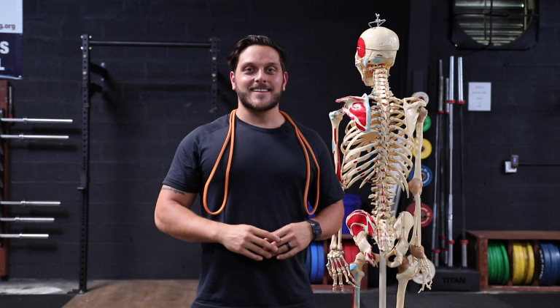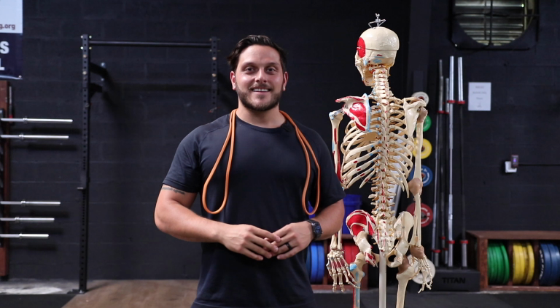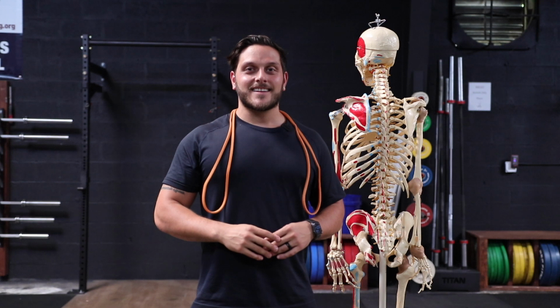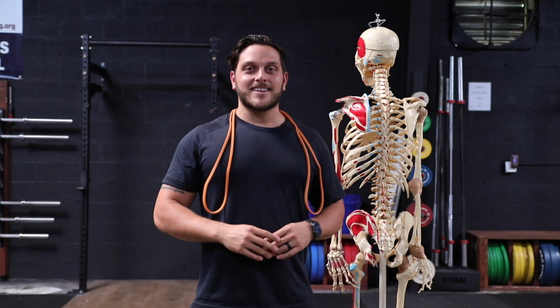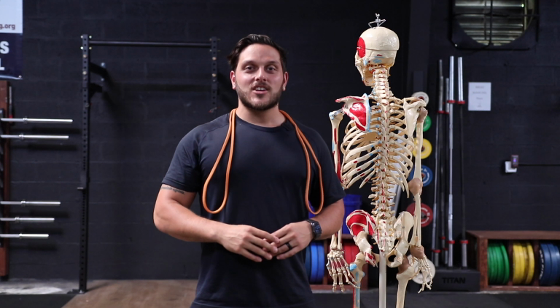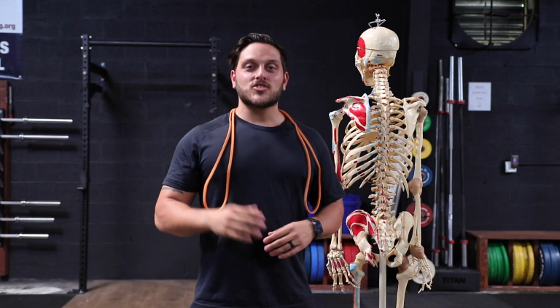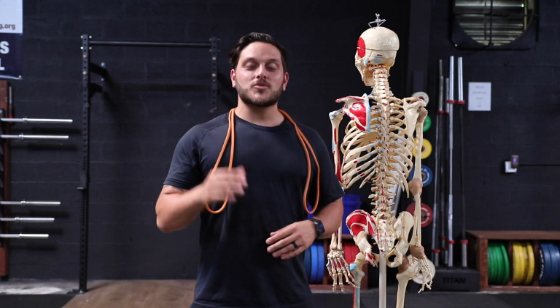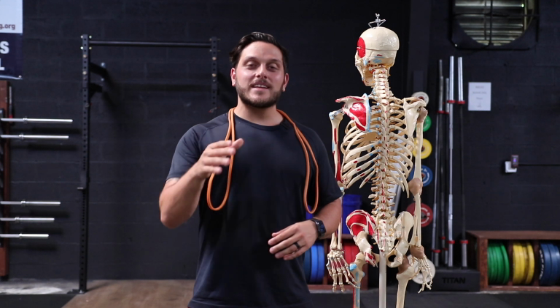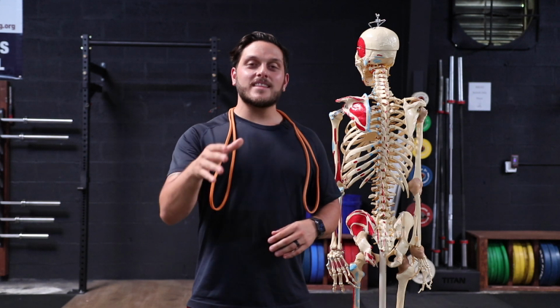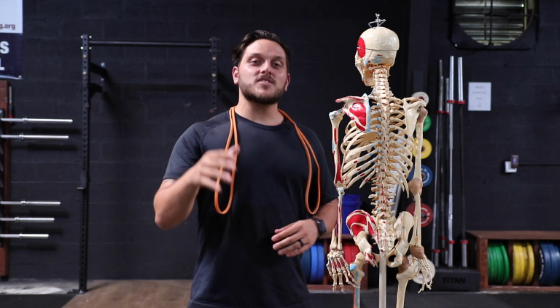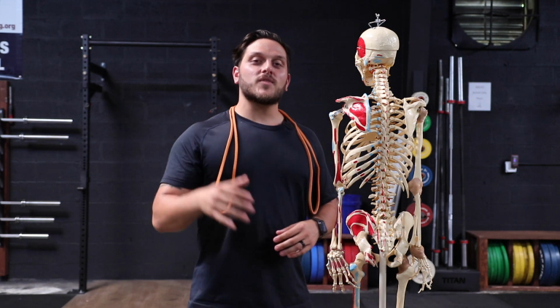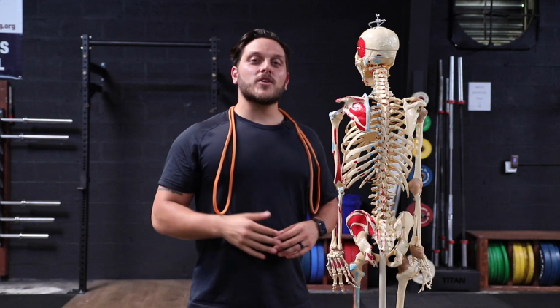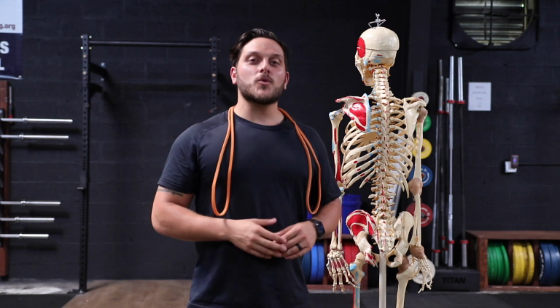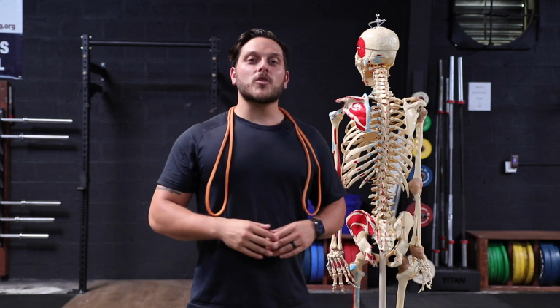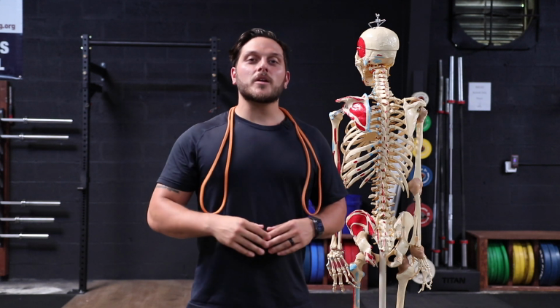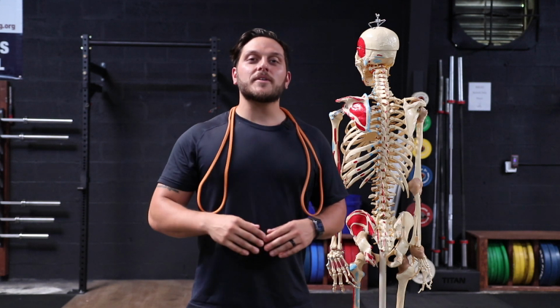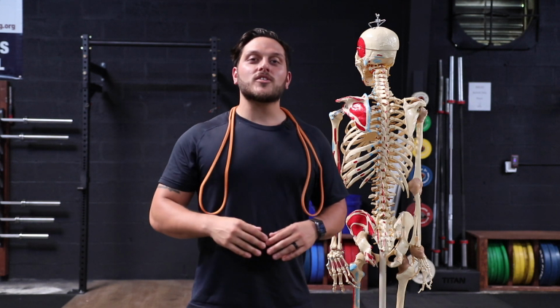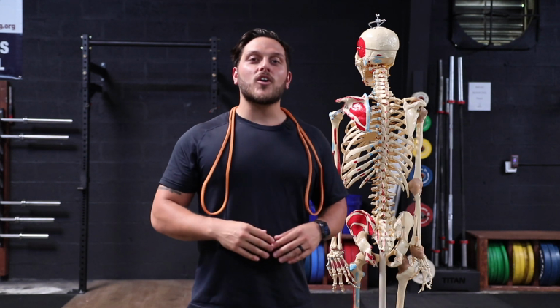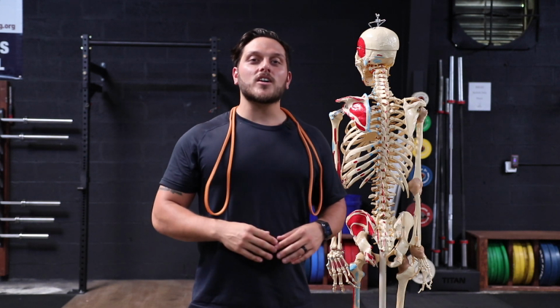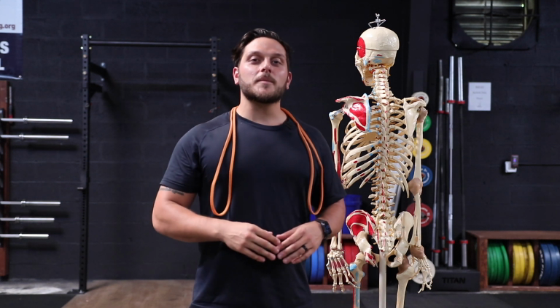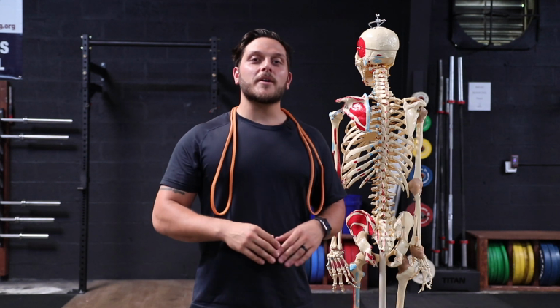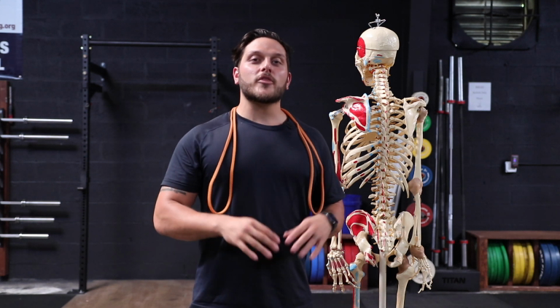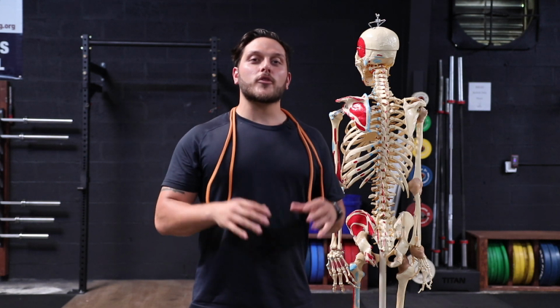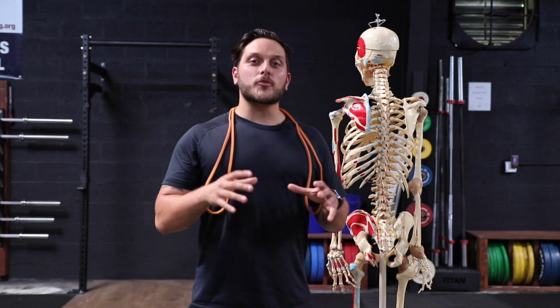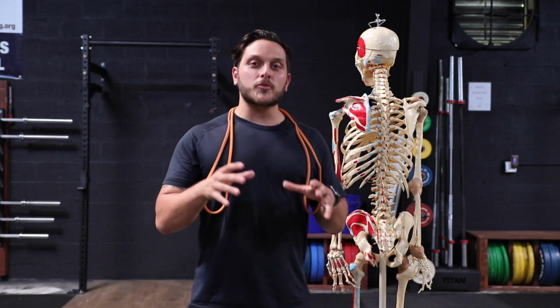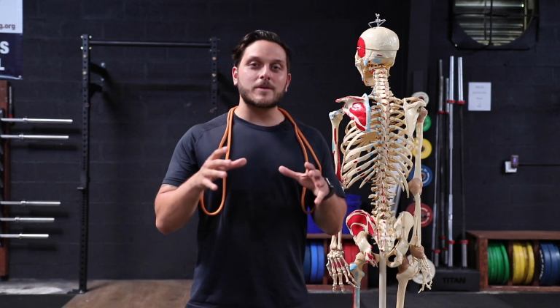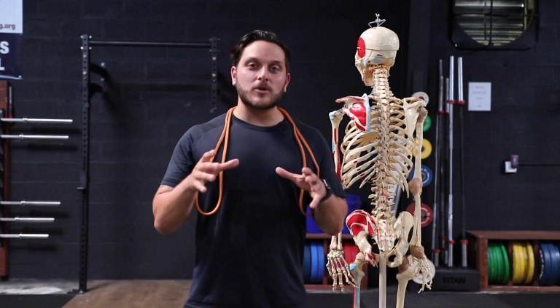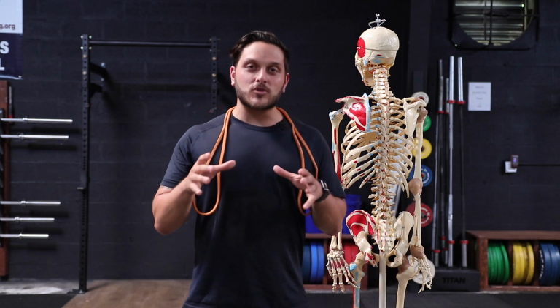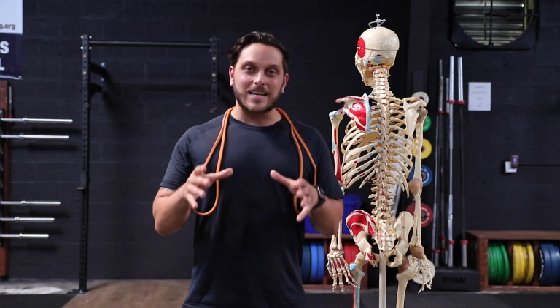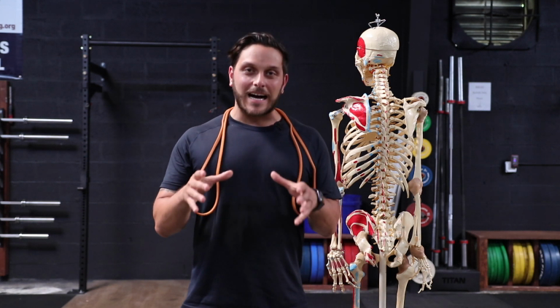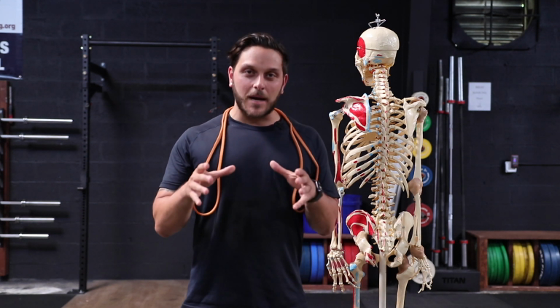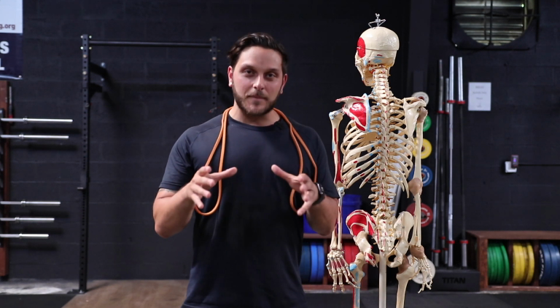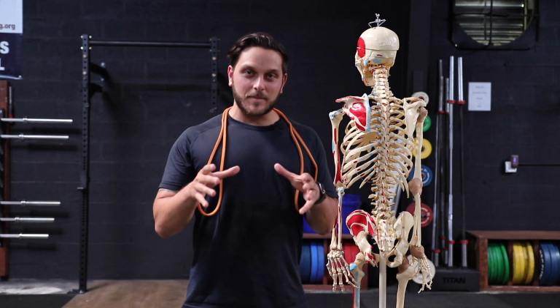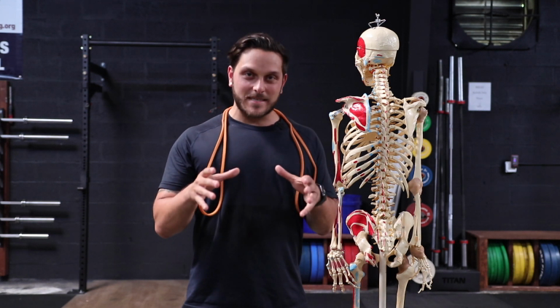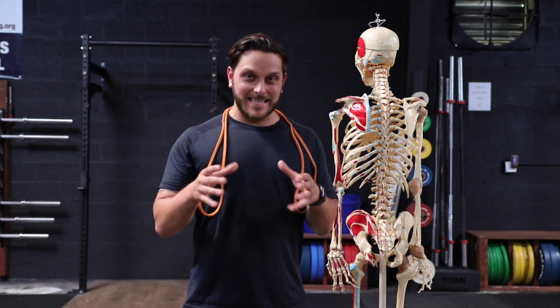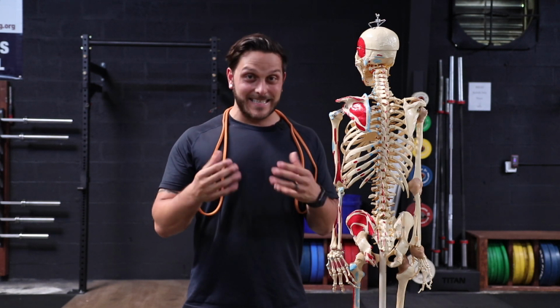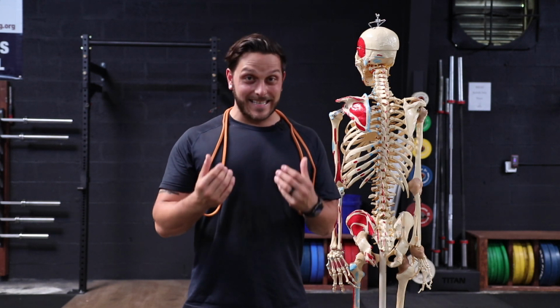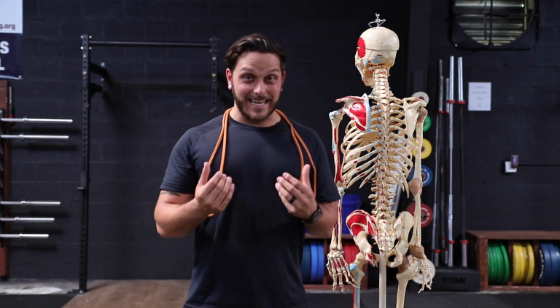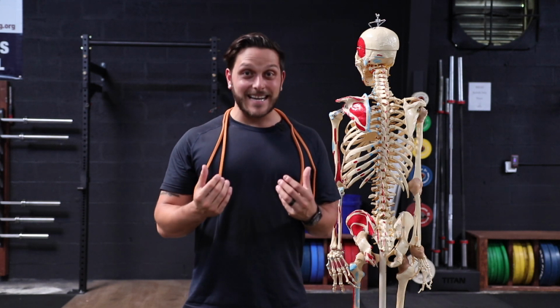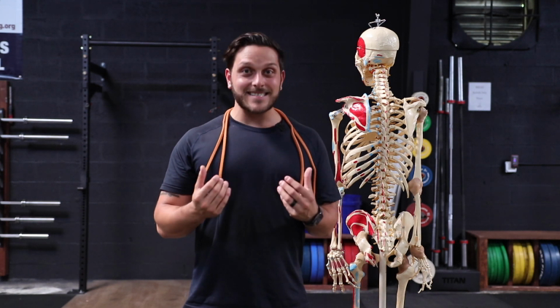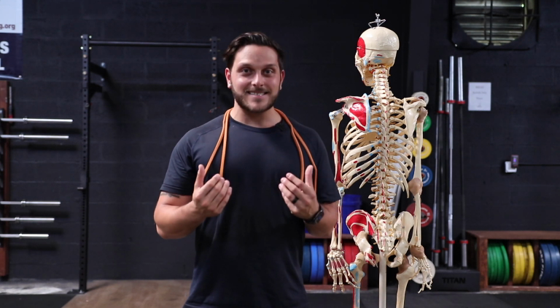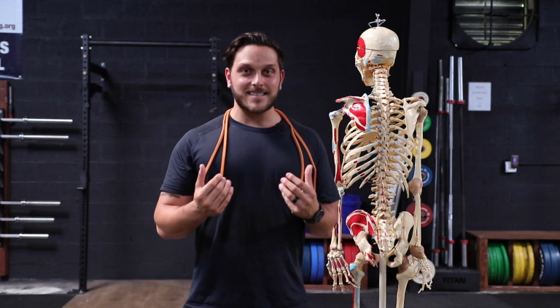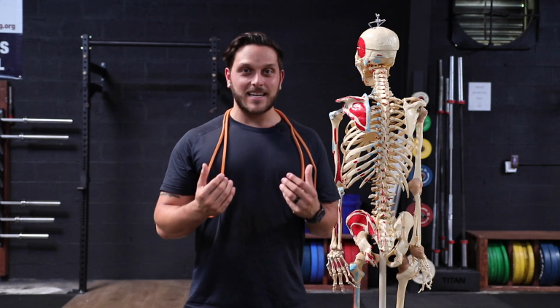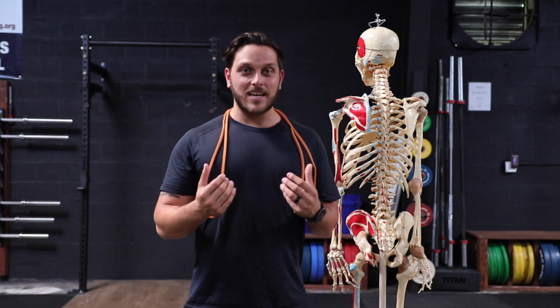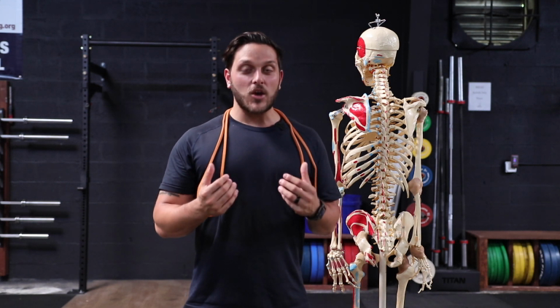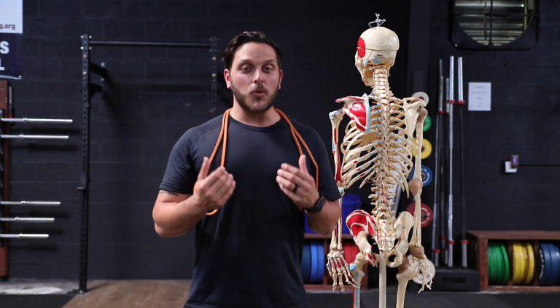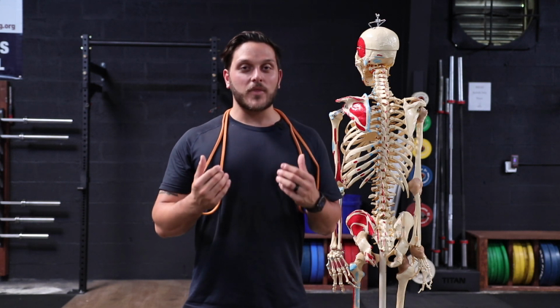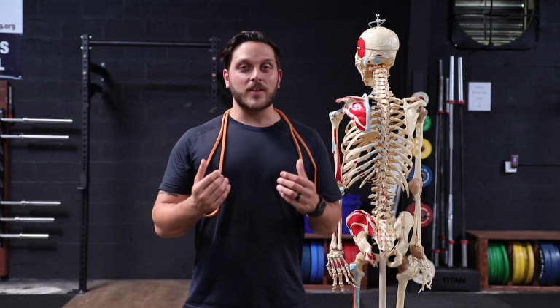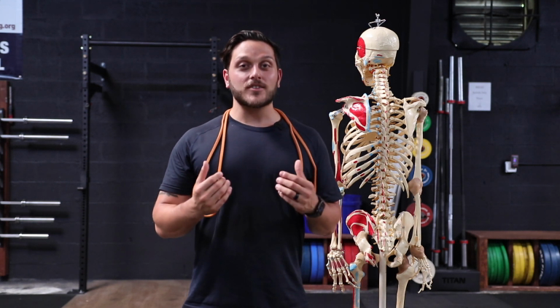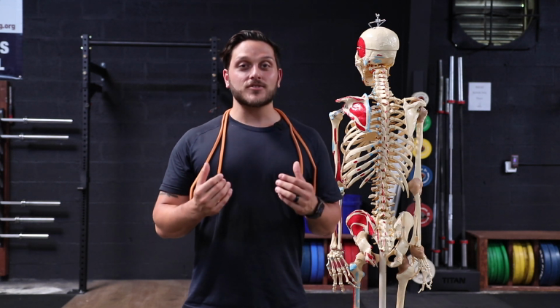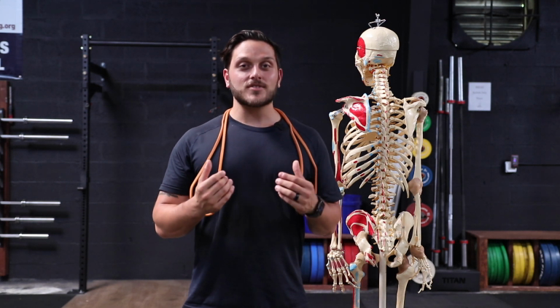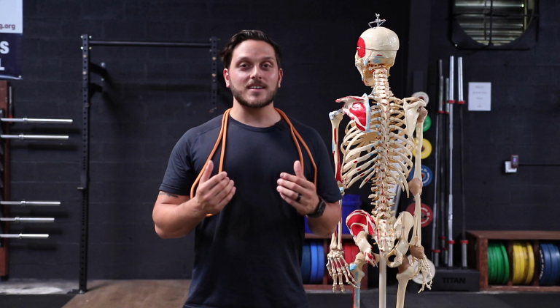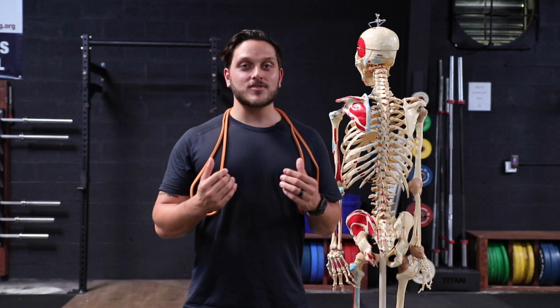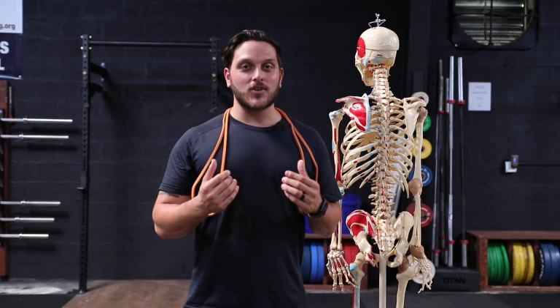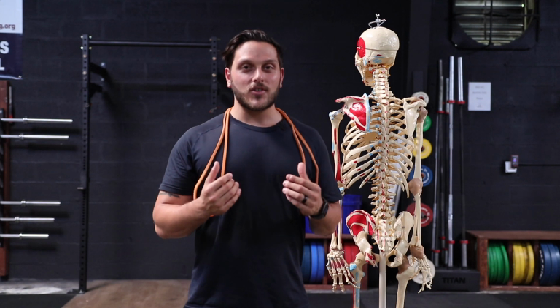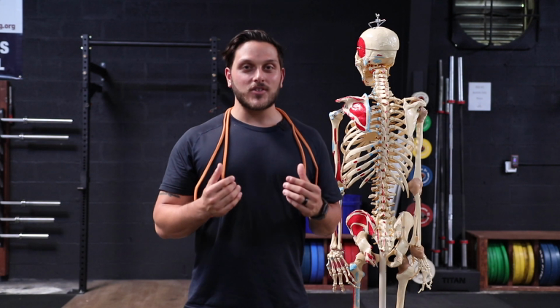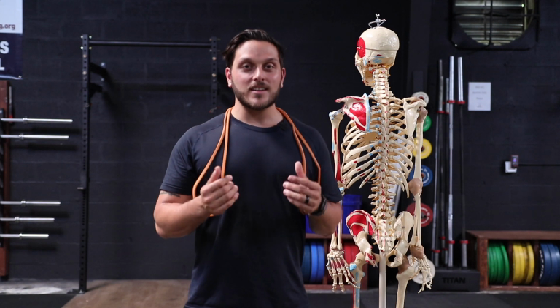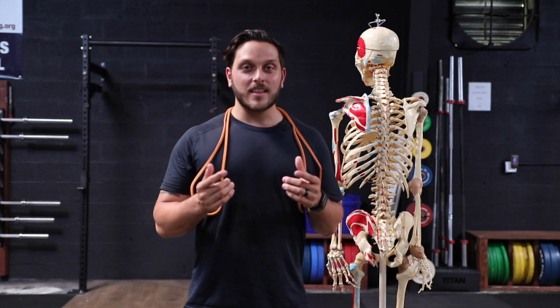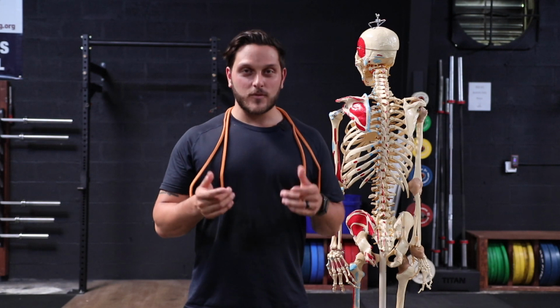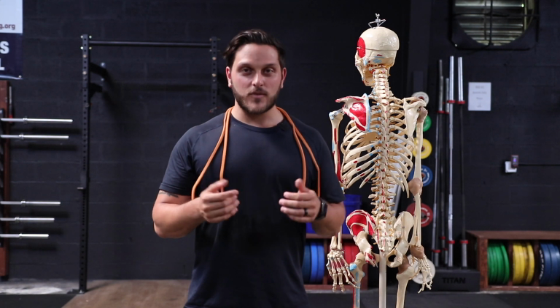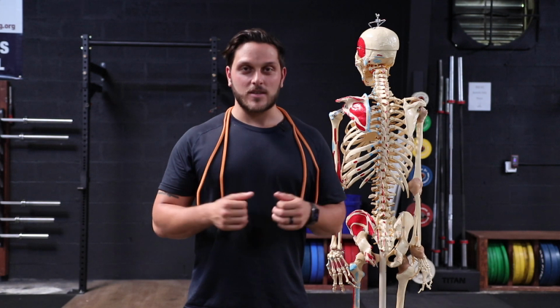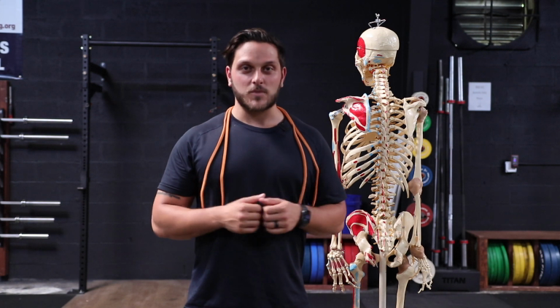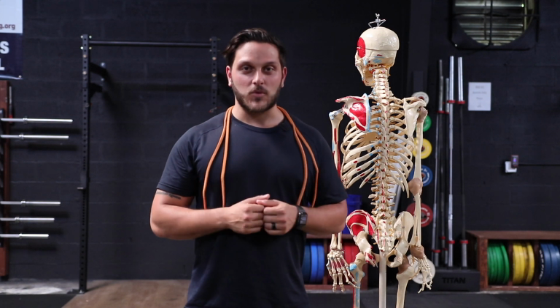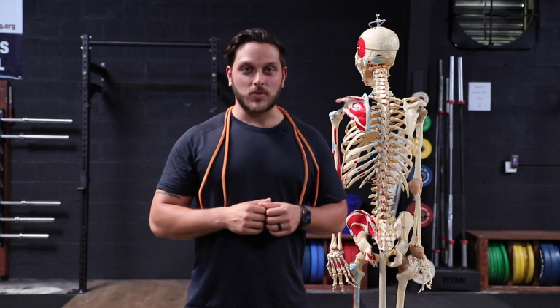In this video, we're going to be talking about the three most common mistakes that I see with an exercise called the face pull.